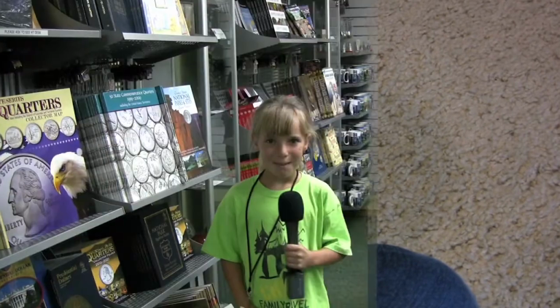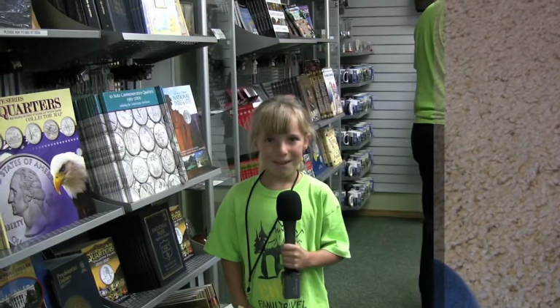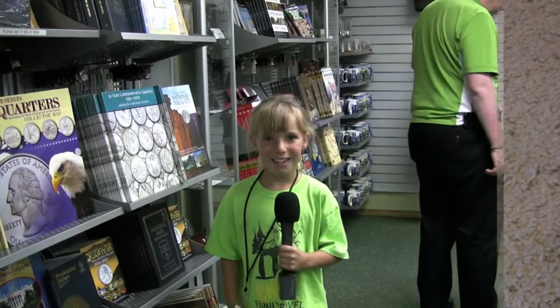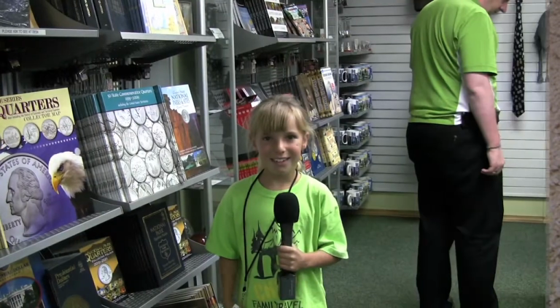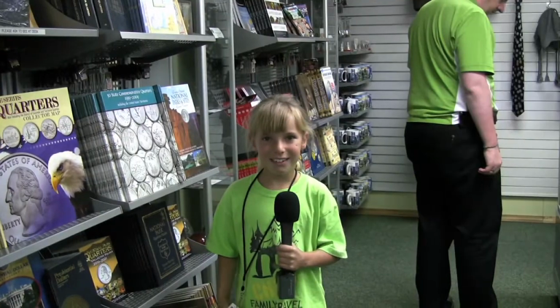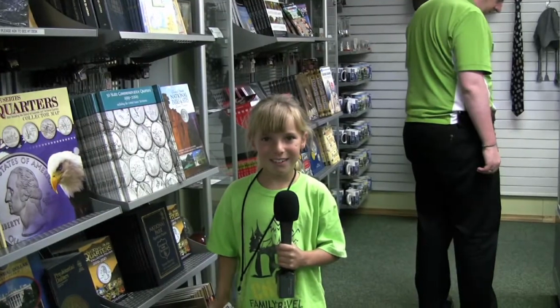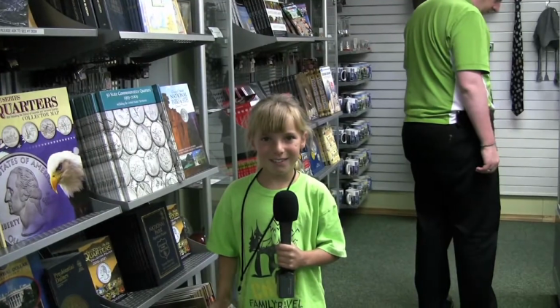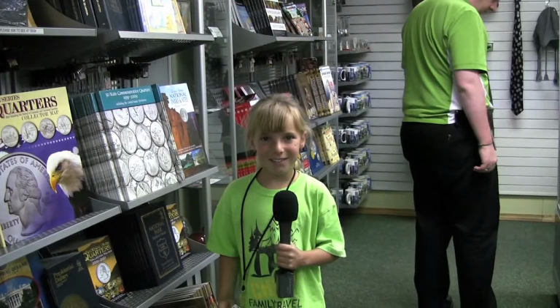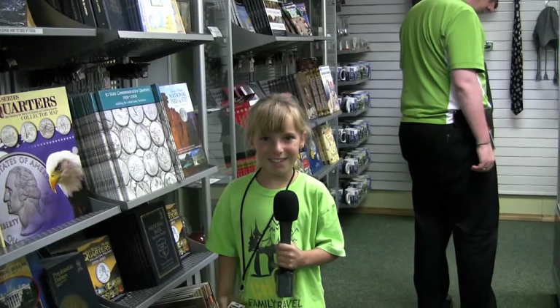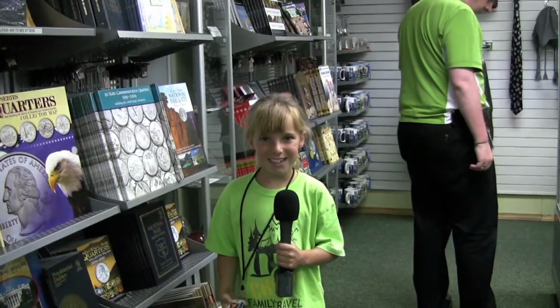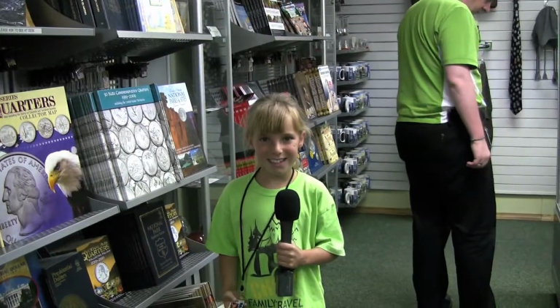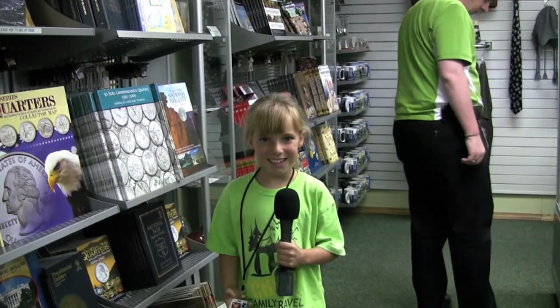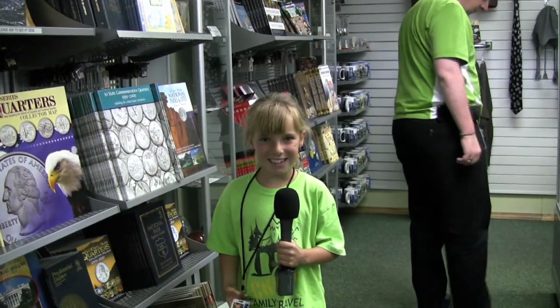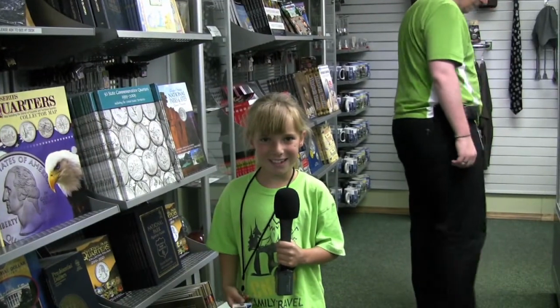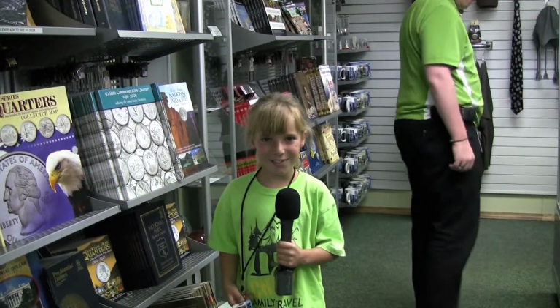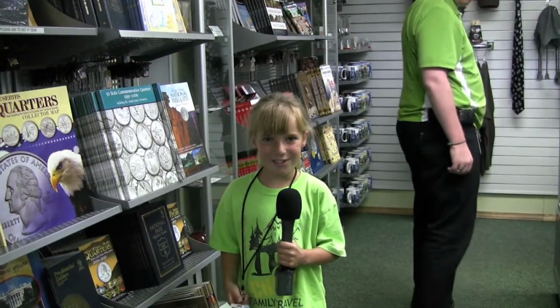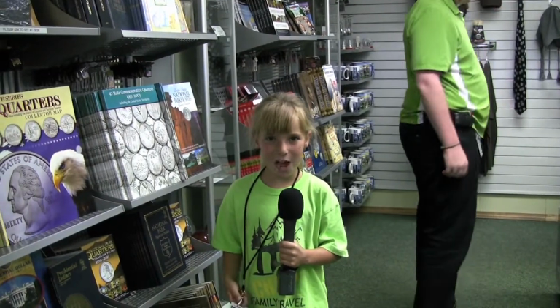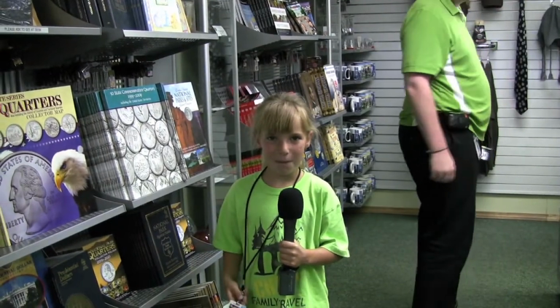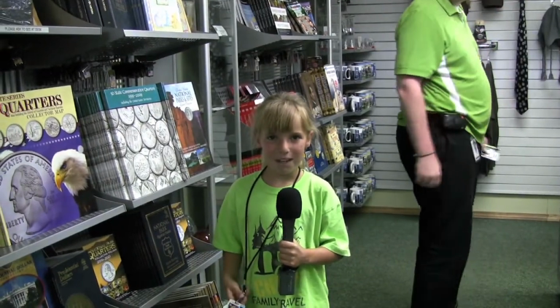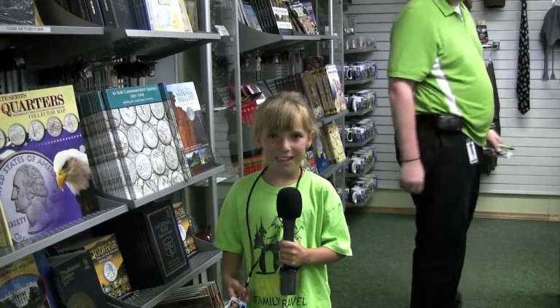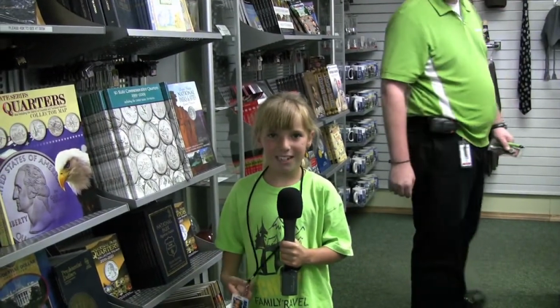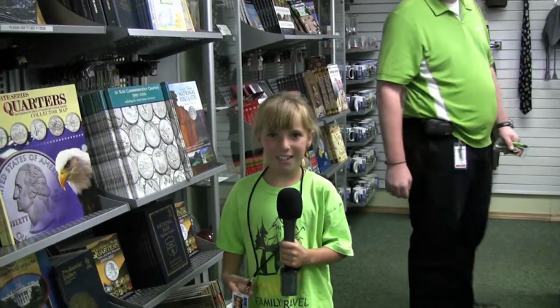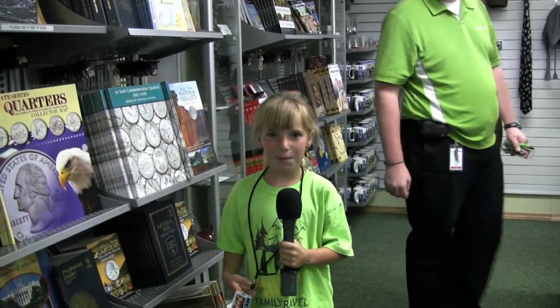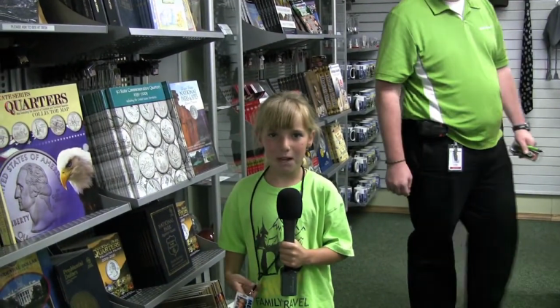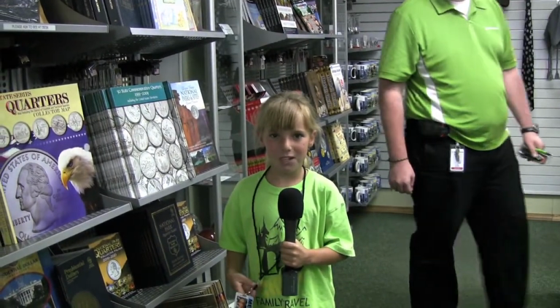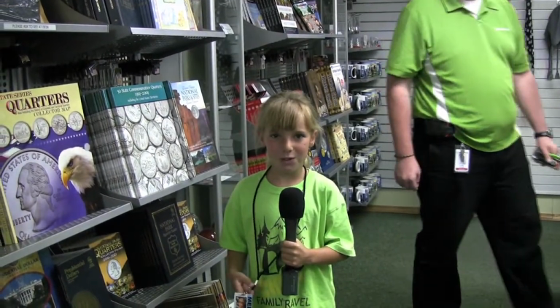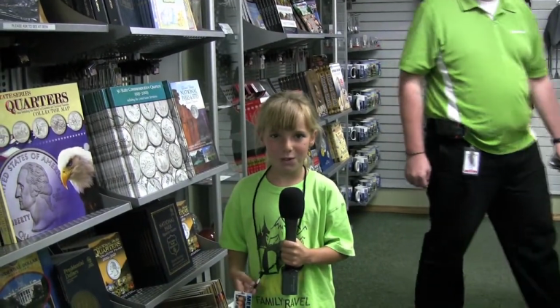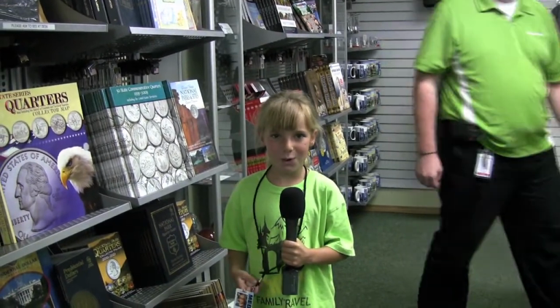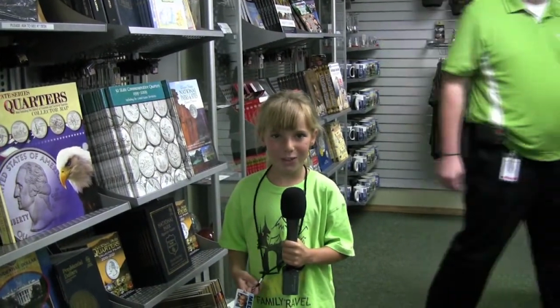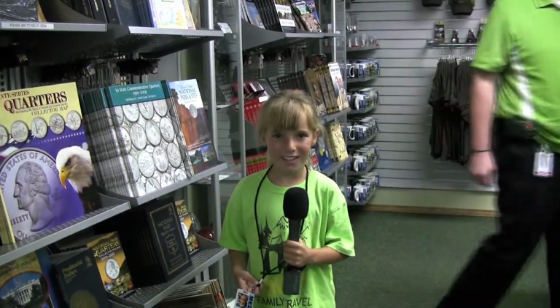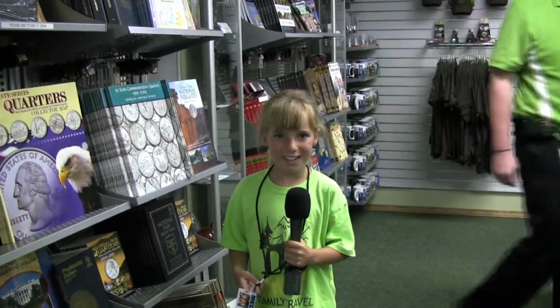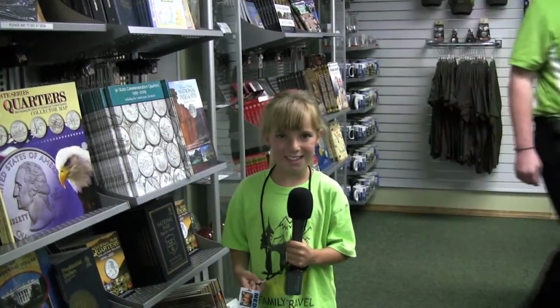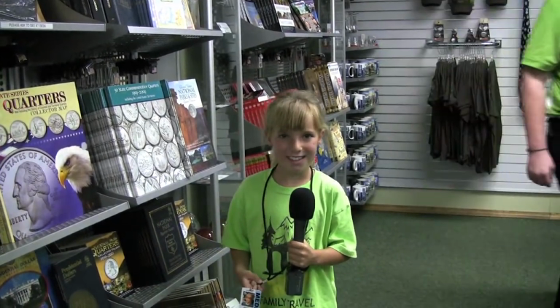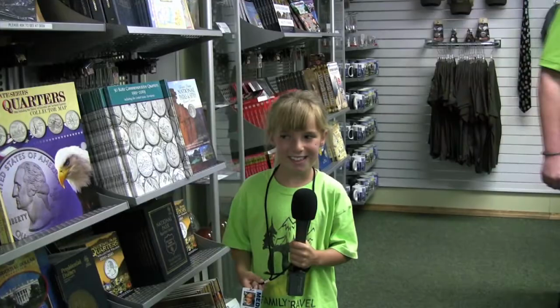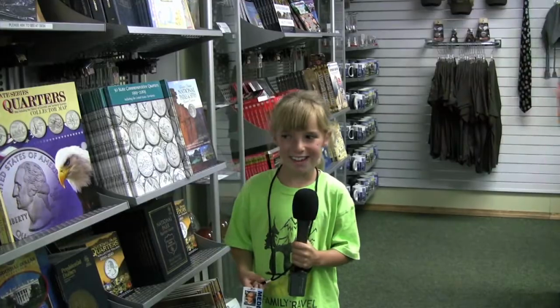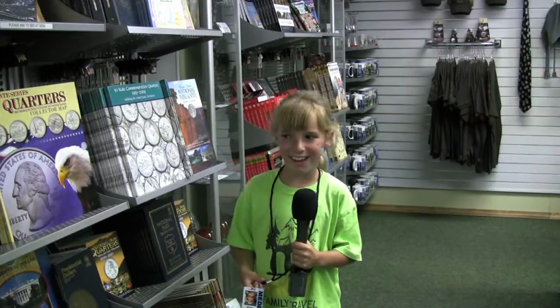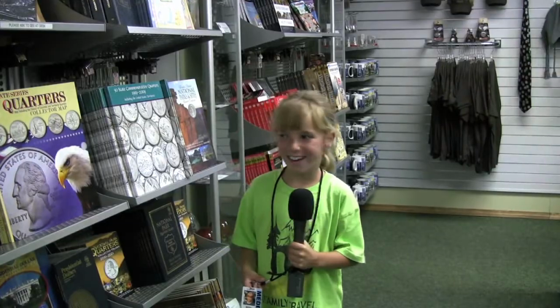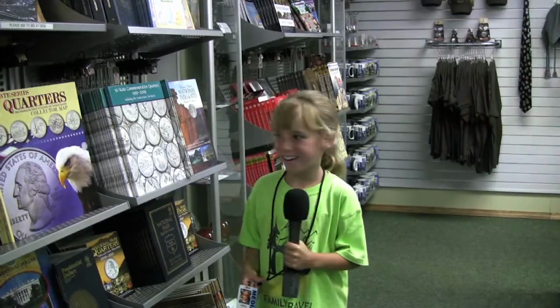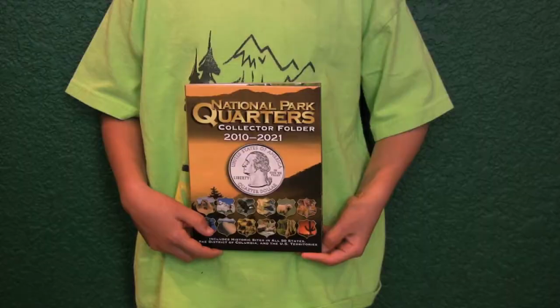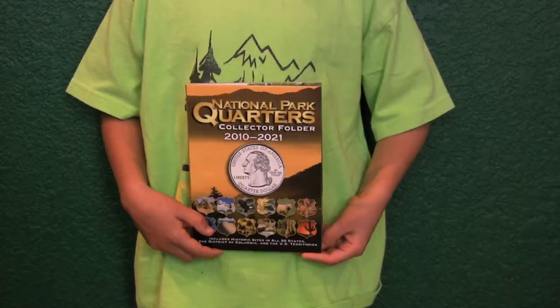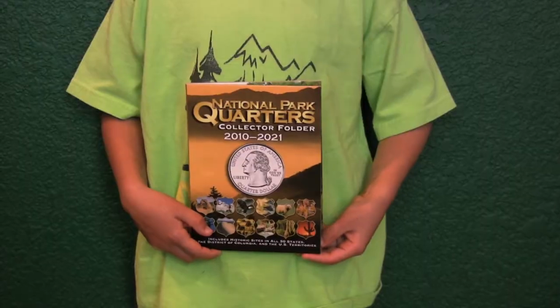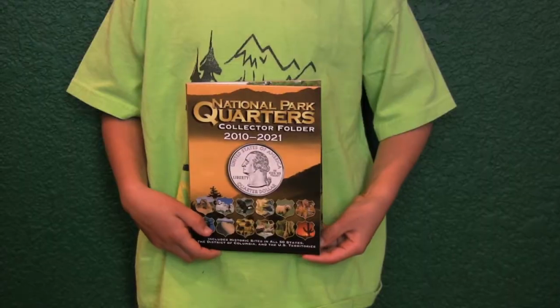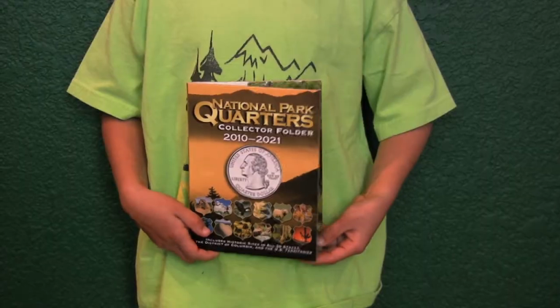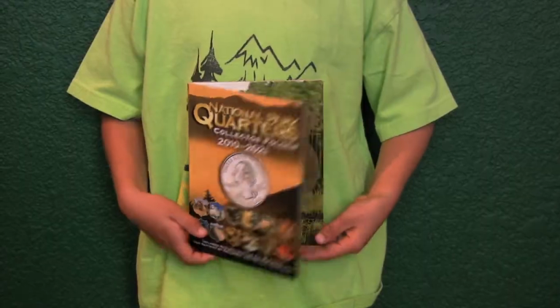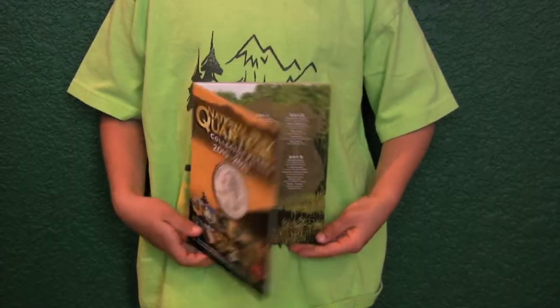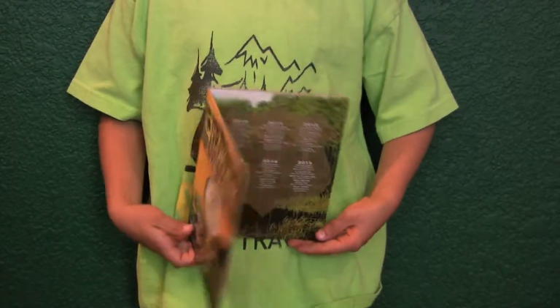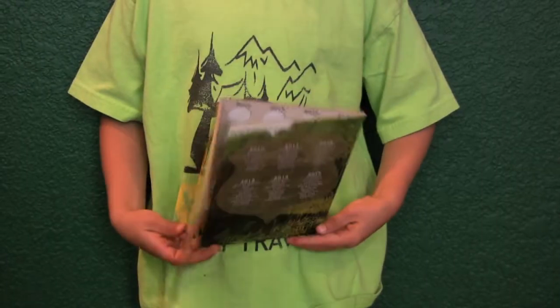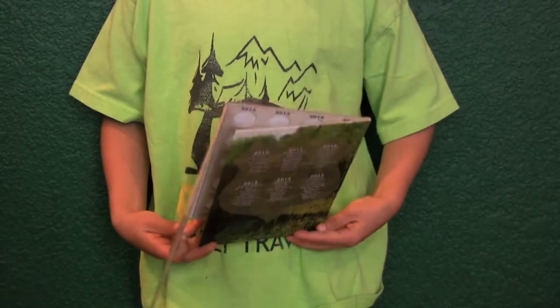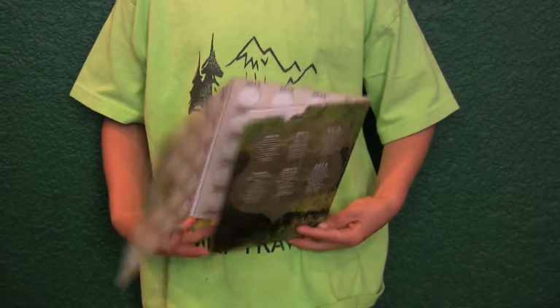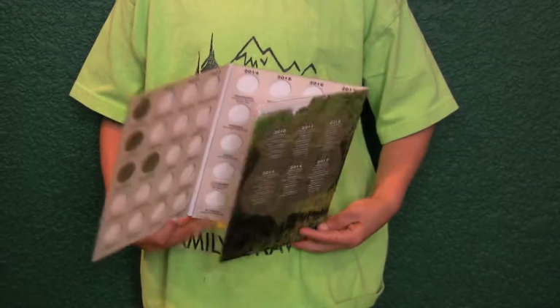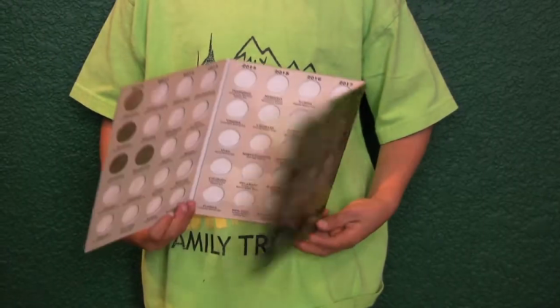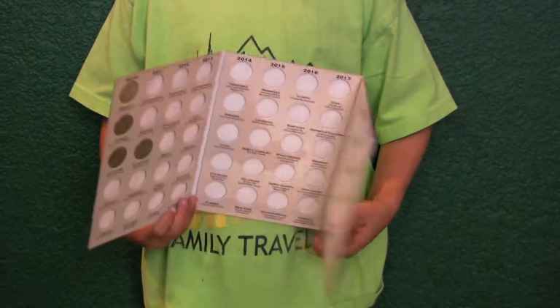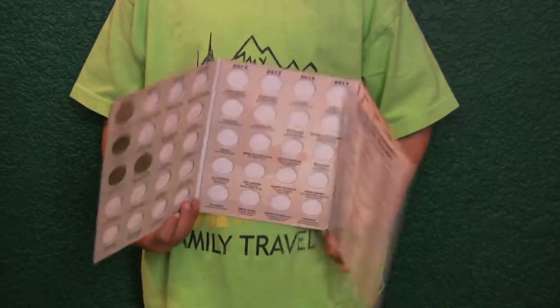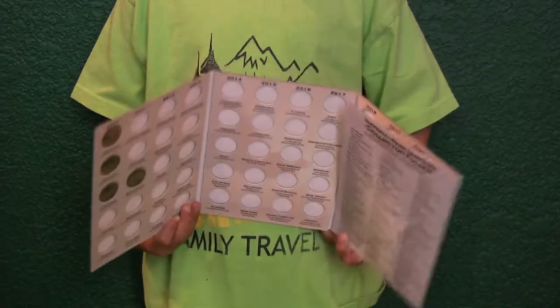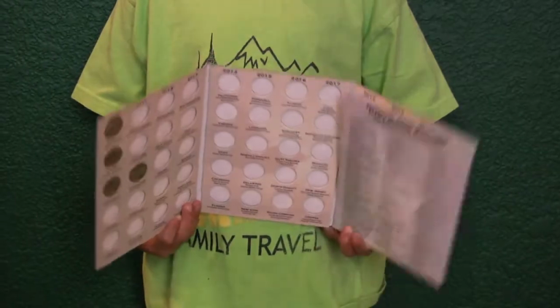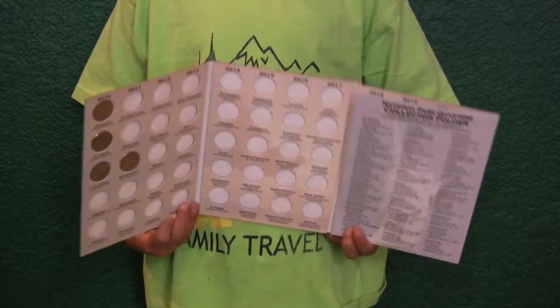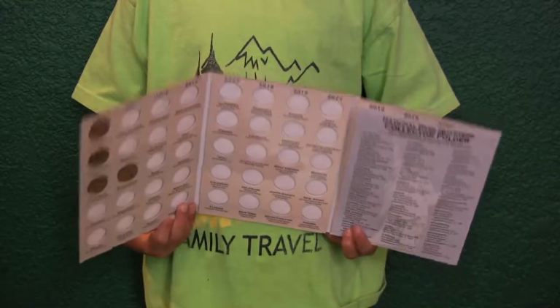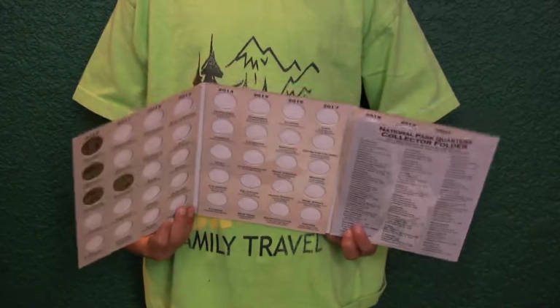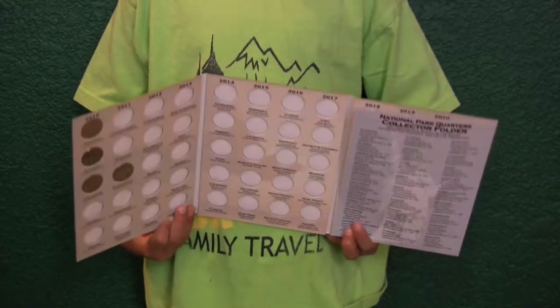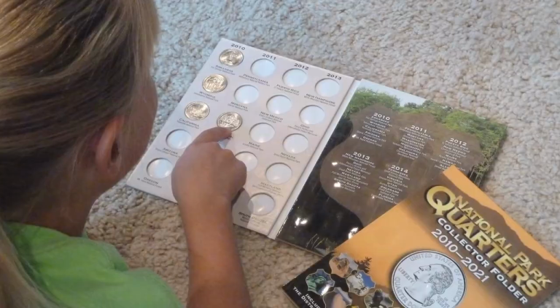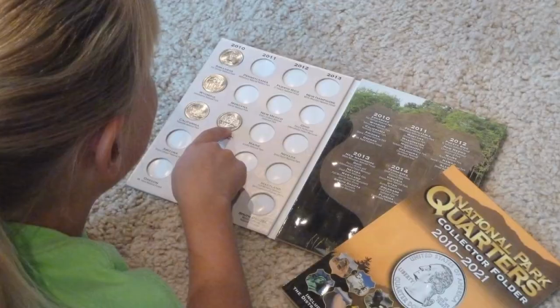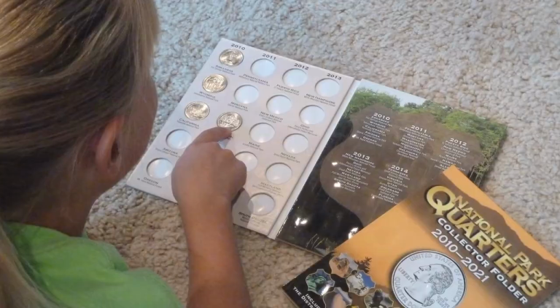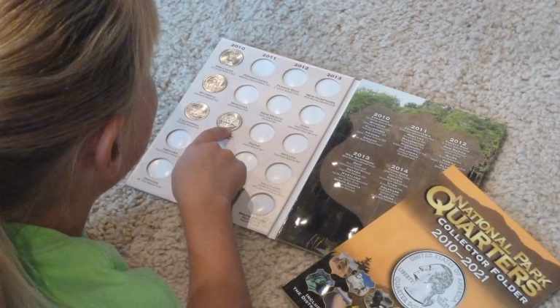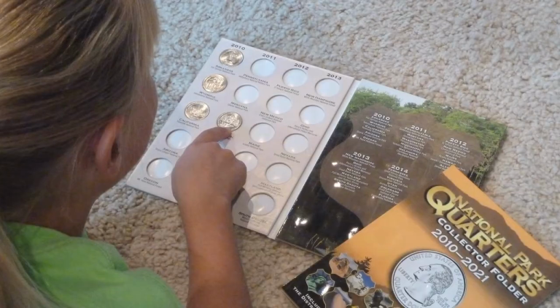Make sure you visit the gift shop. There's a bunch of cool things in there. We got National Park collector books for our quarters.